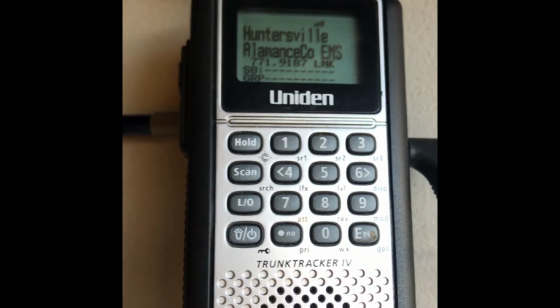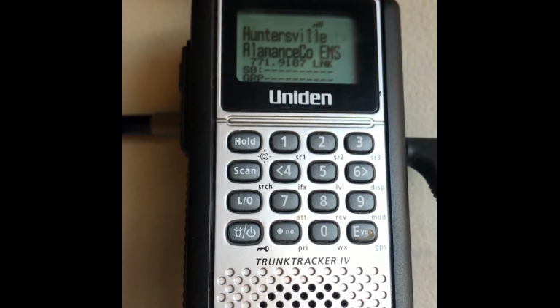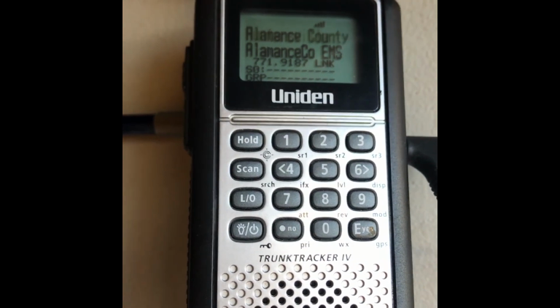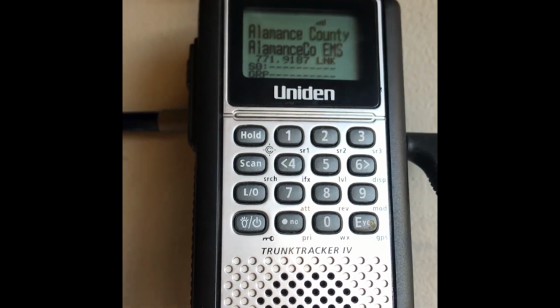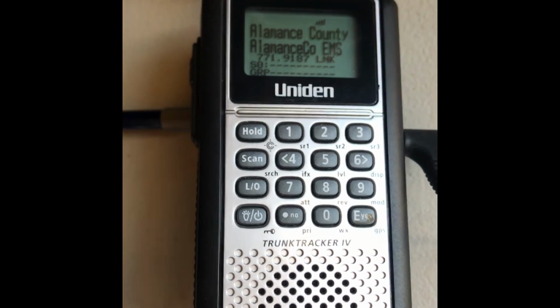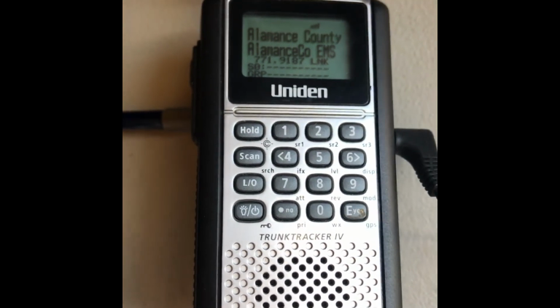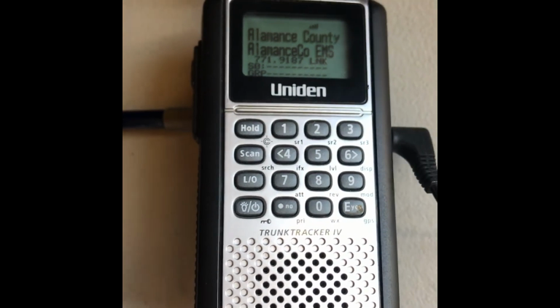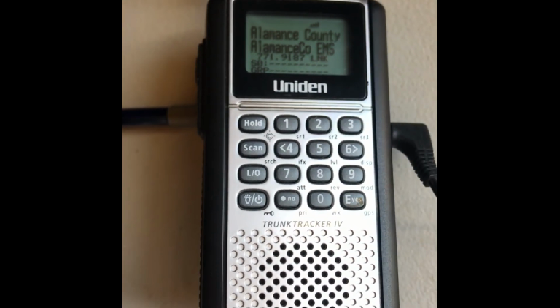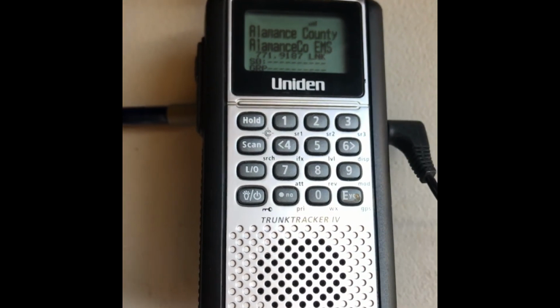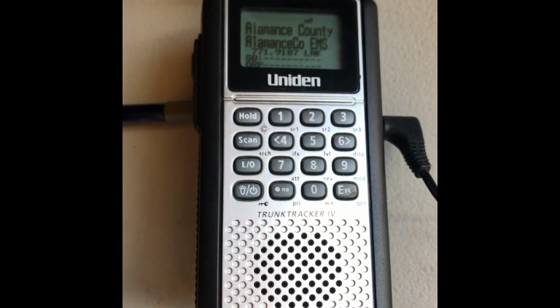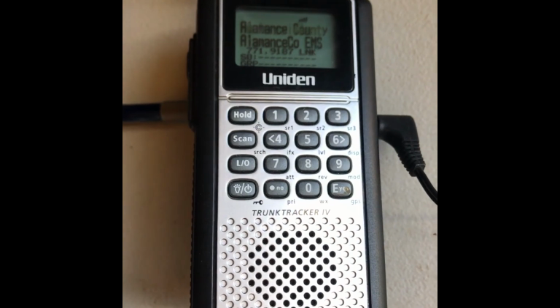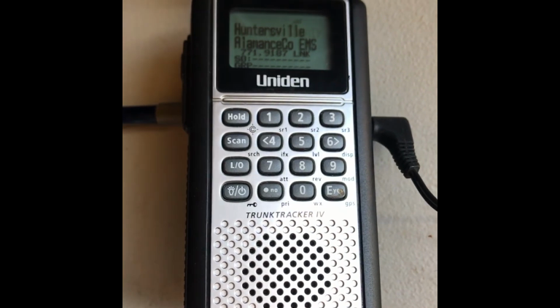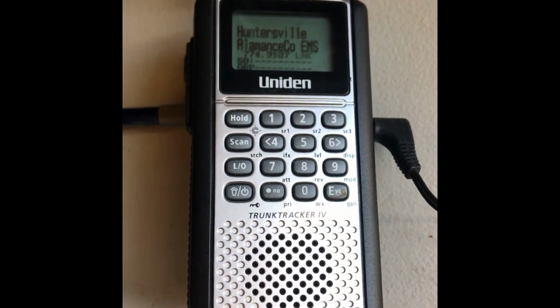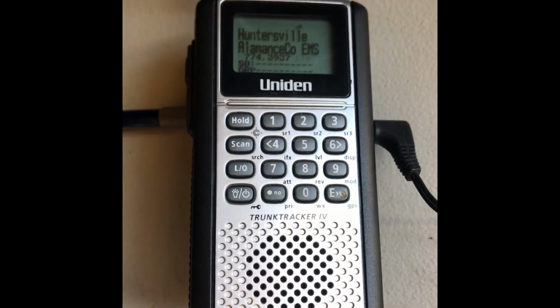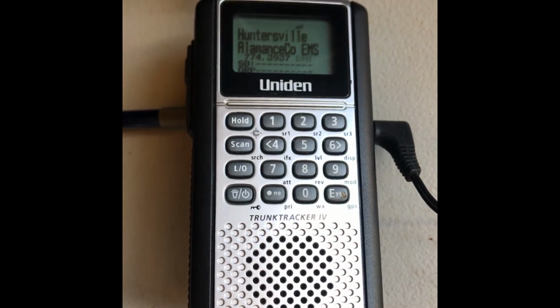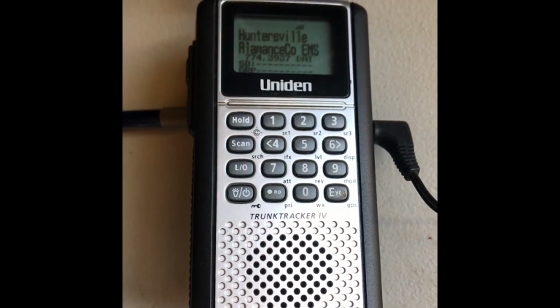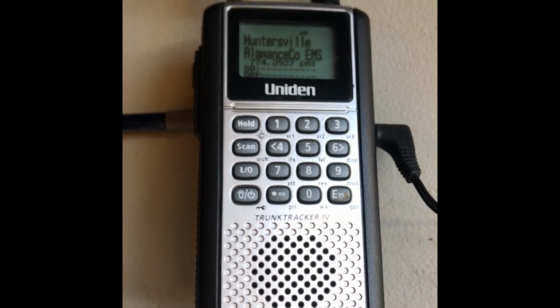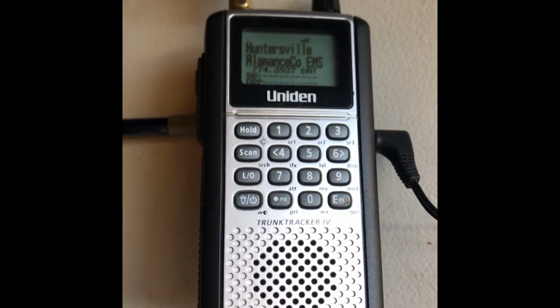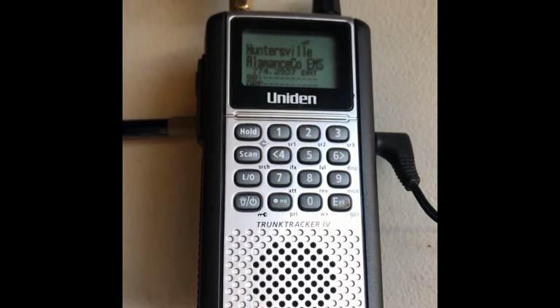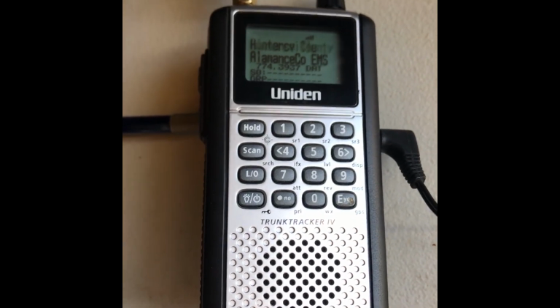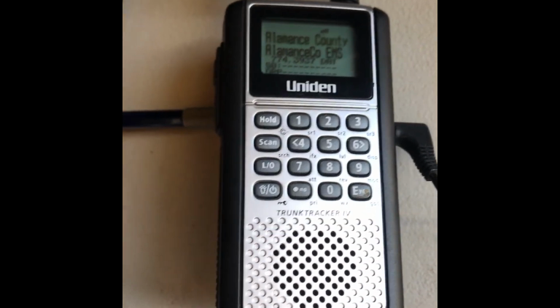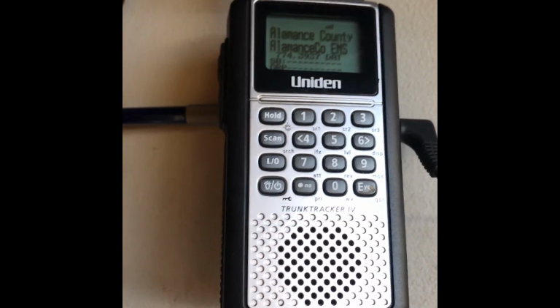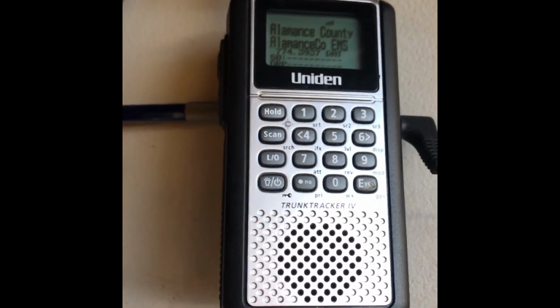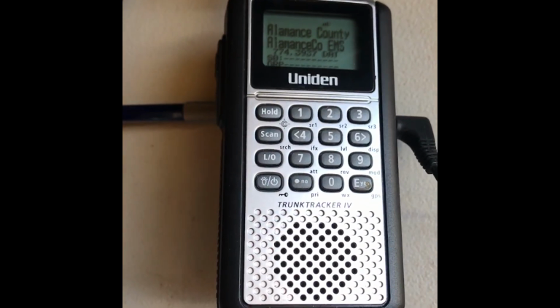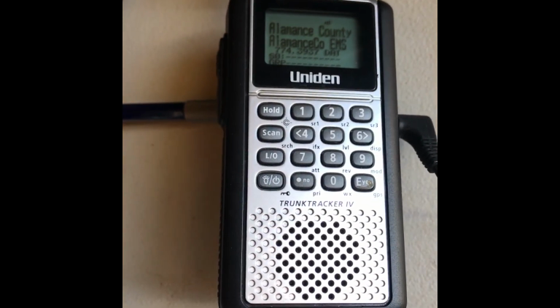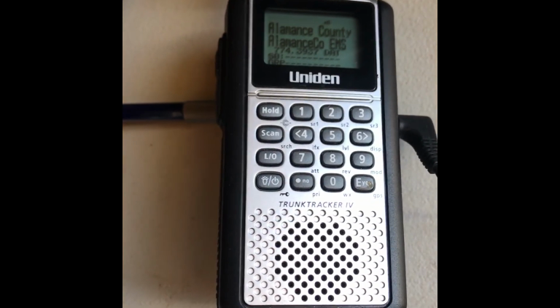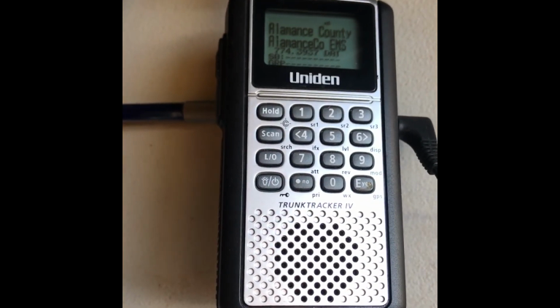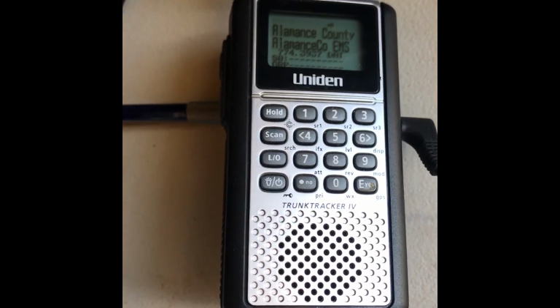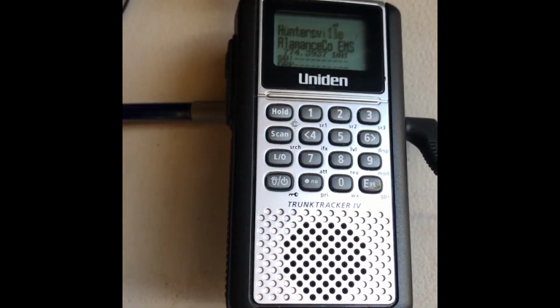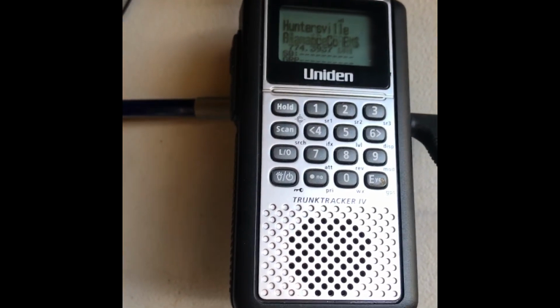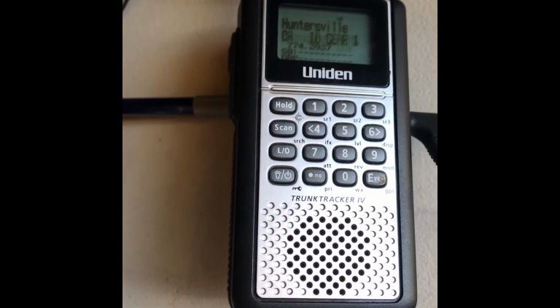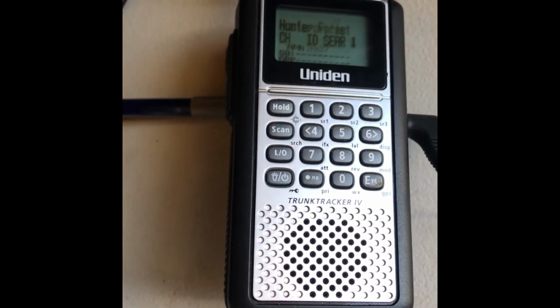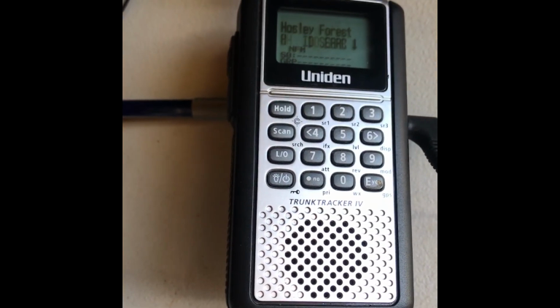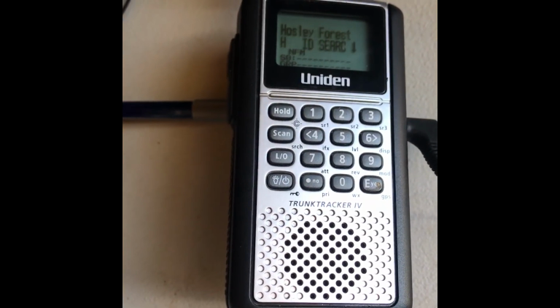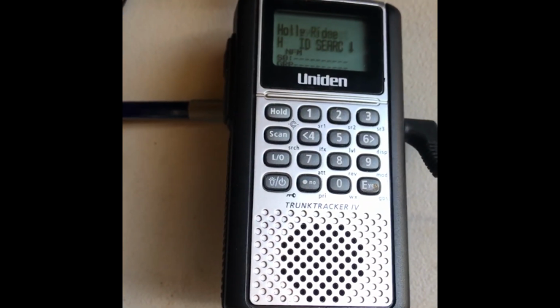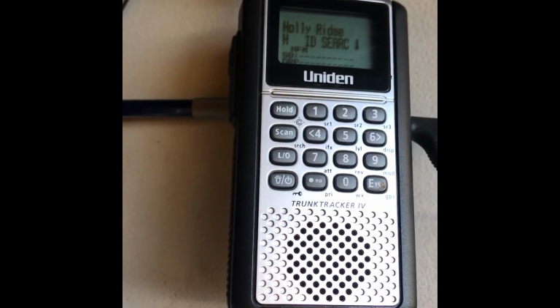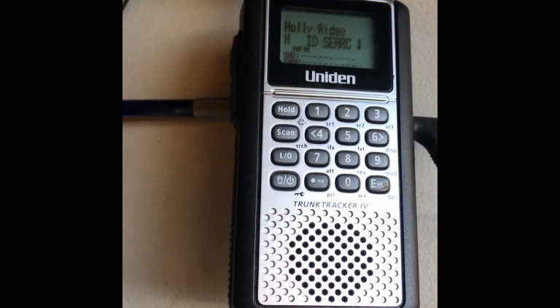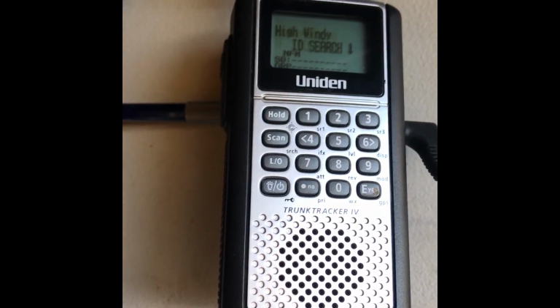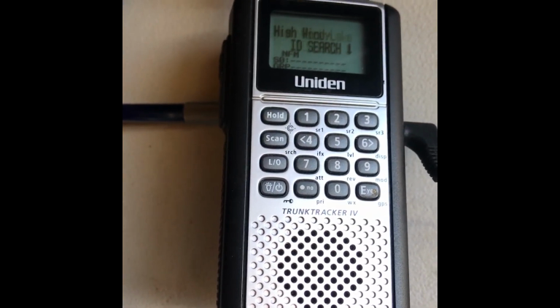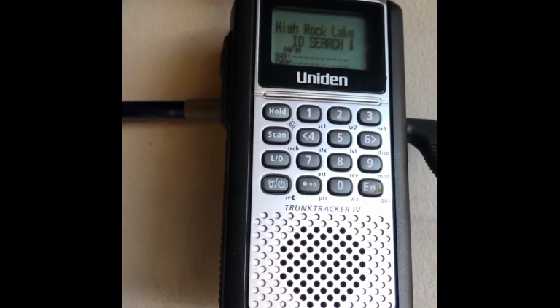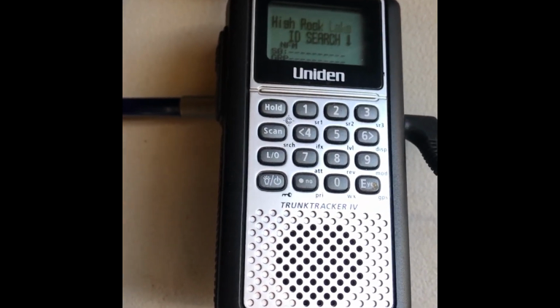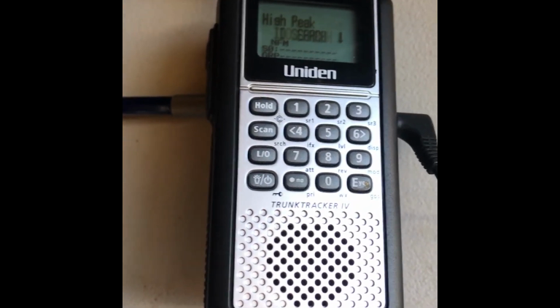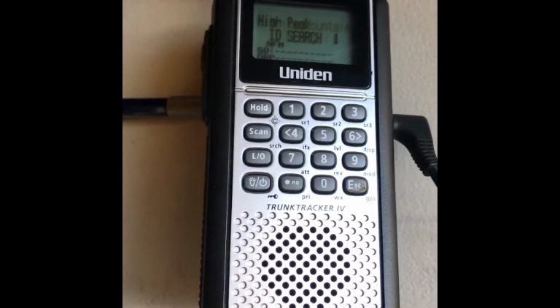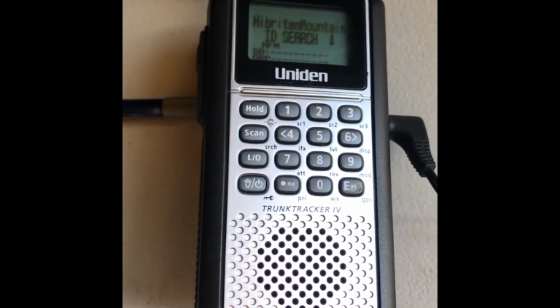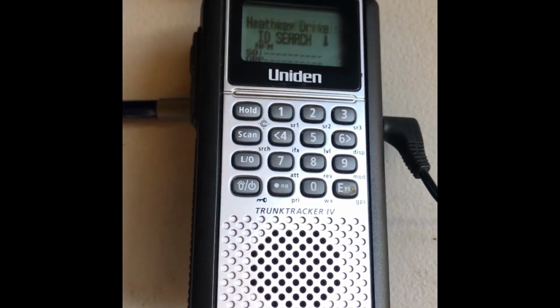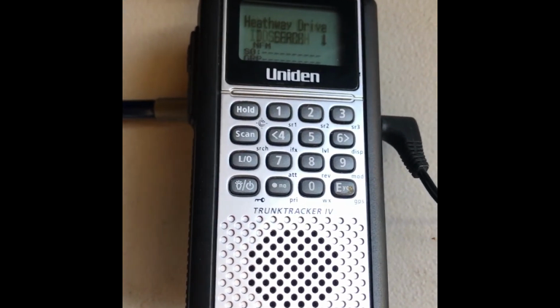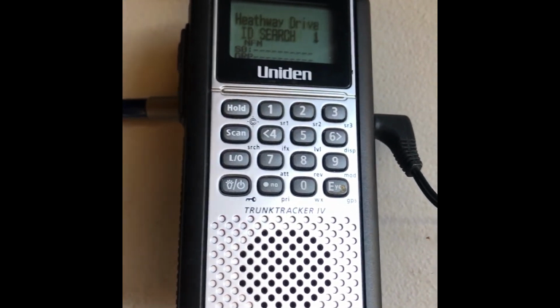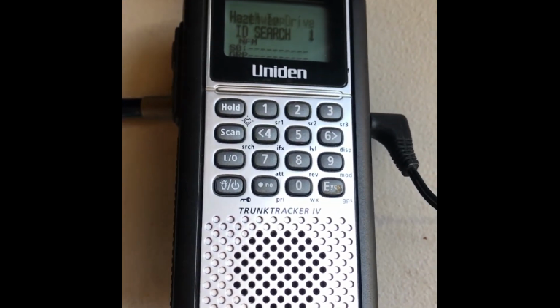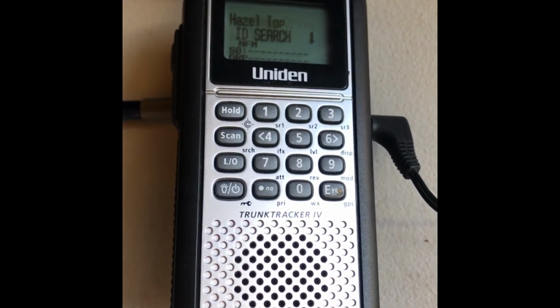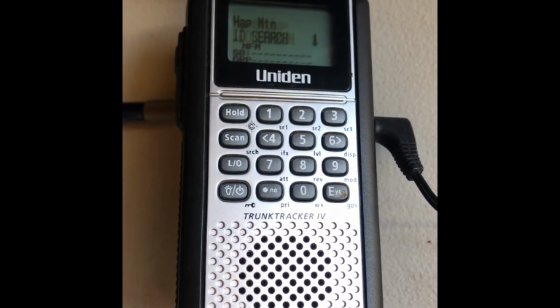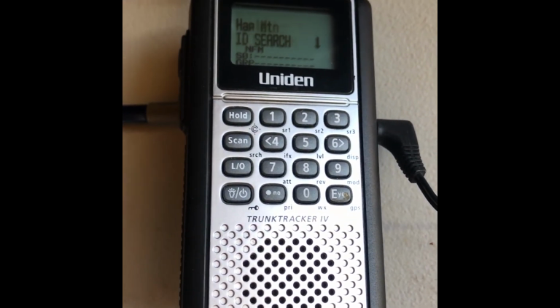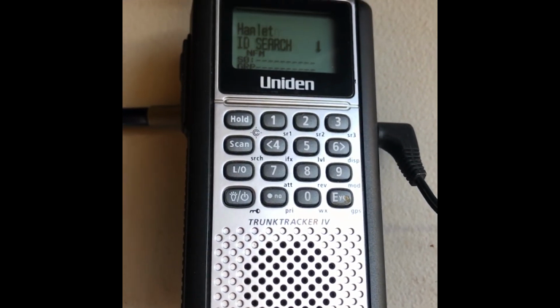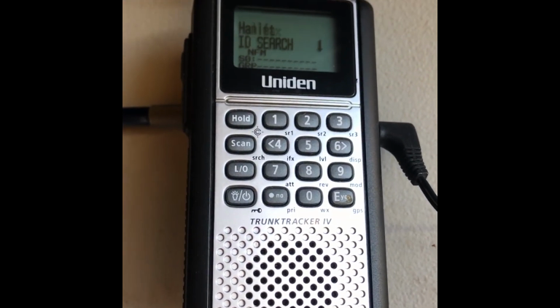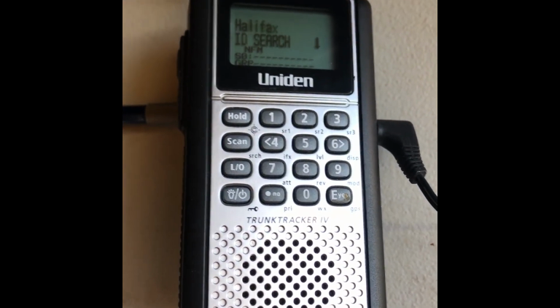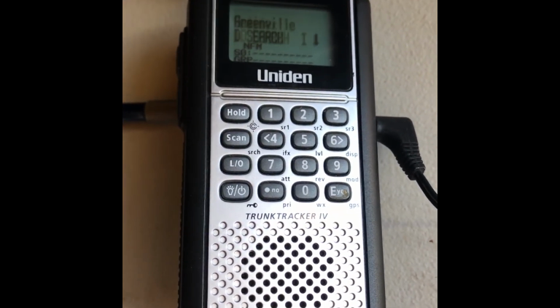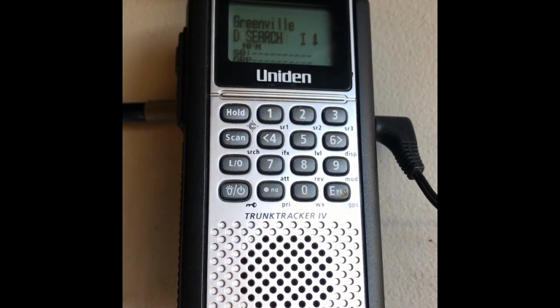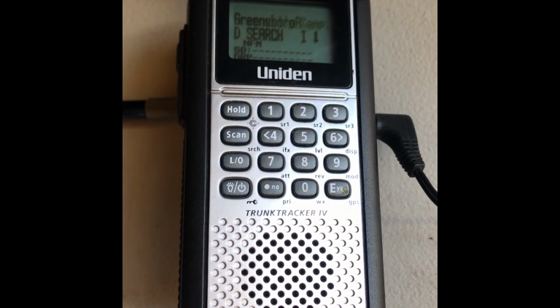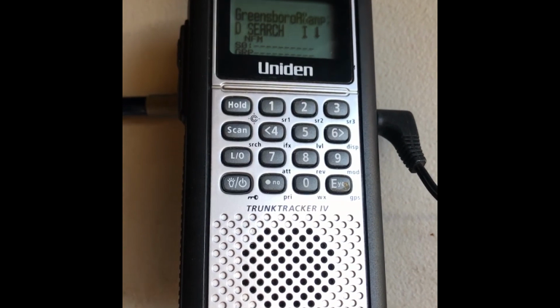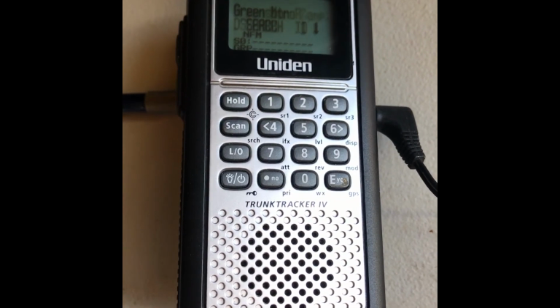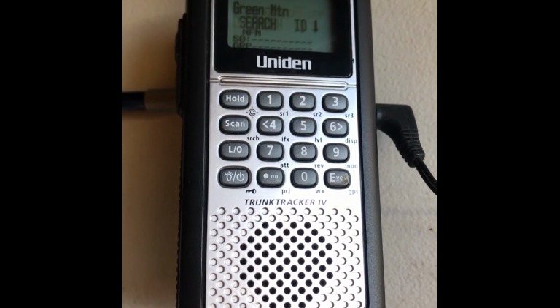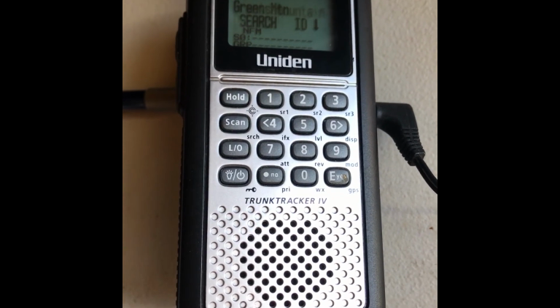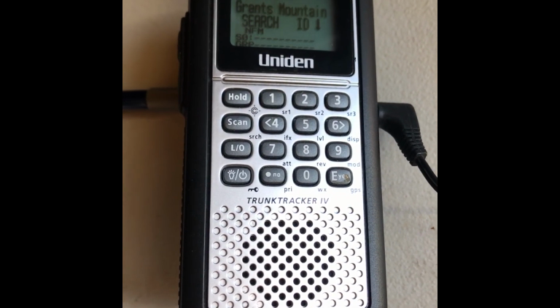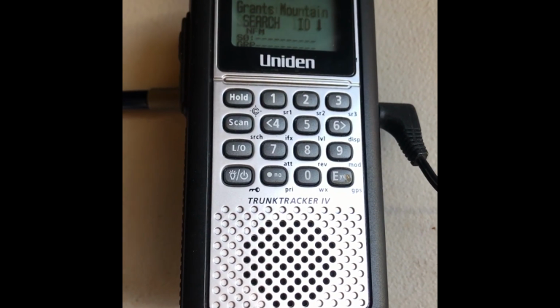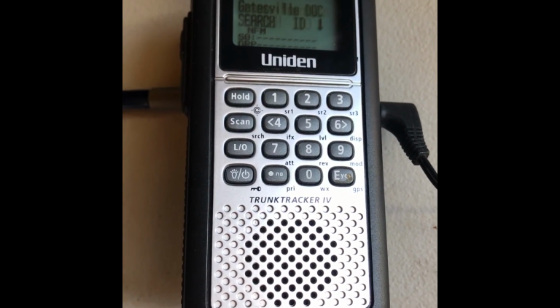It's scanning all the channels — it's programmed to scan, I forget how many, but I want to say a couple hundred different frequencies.